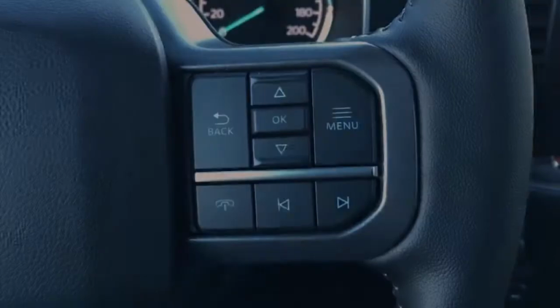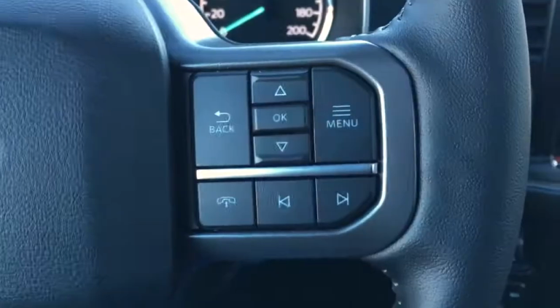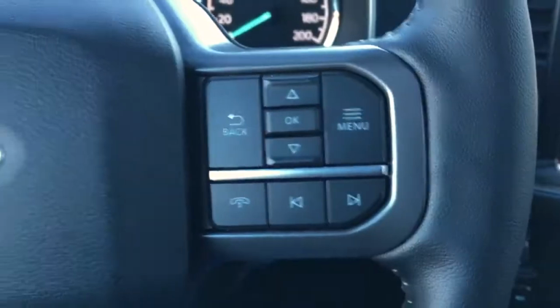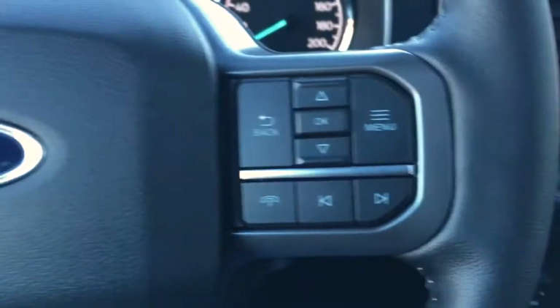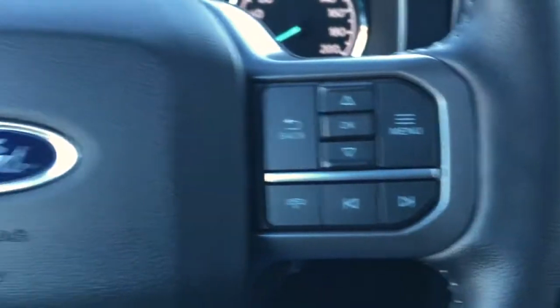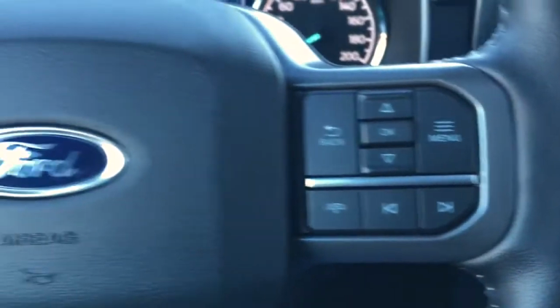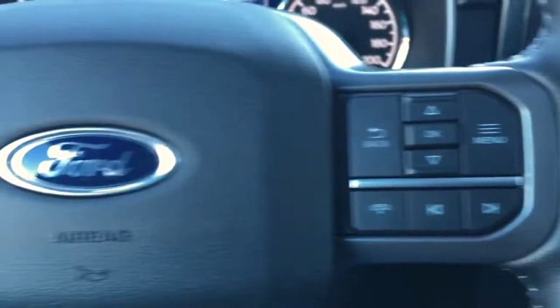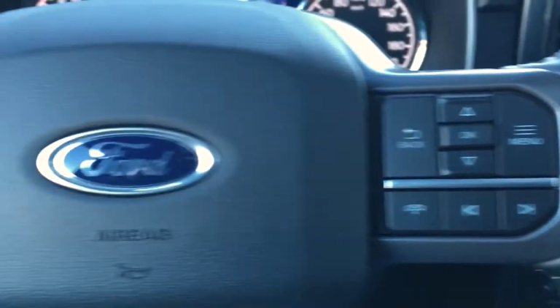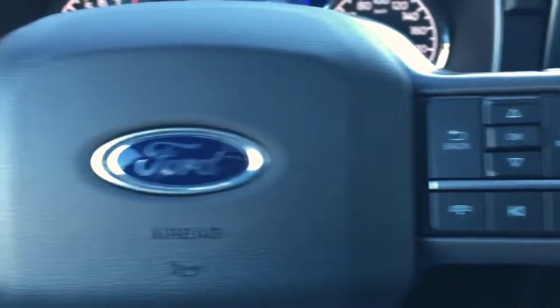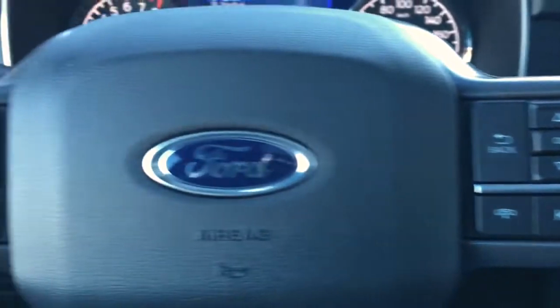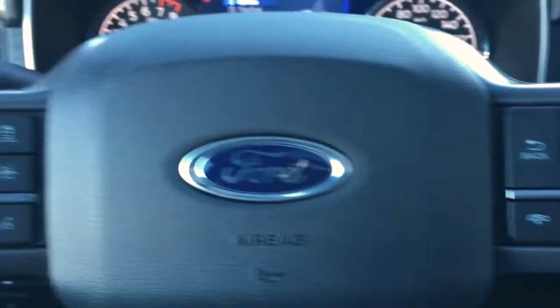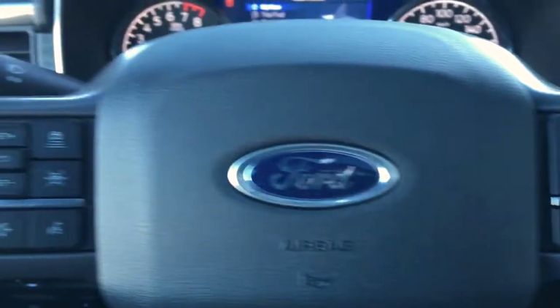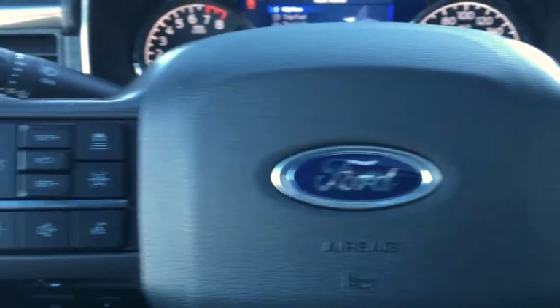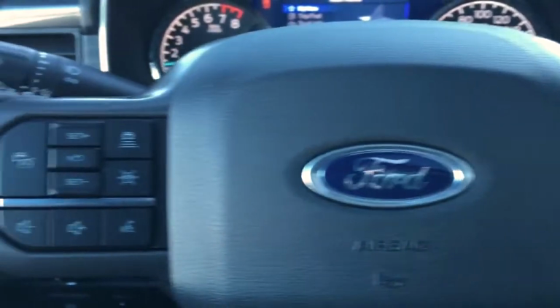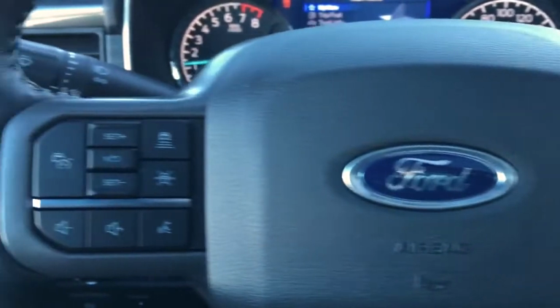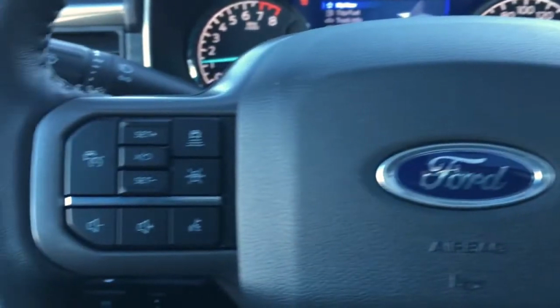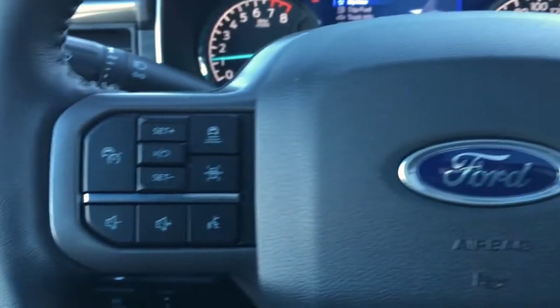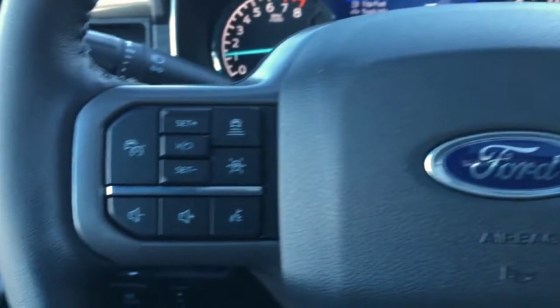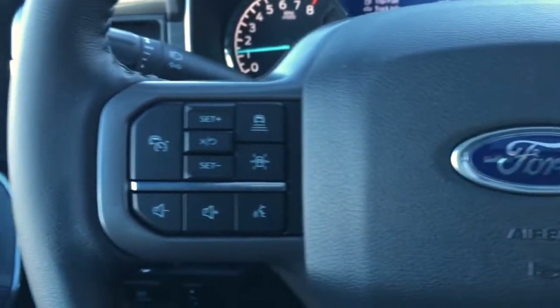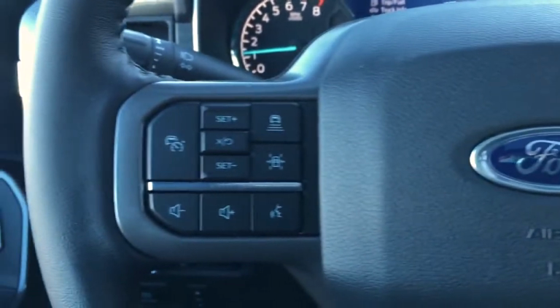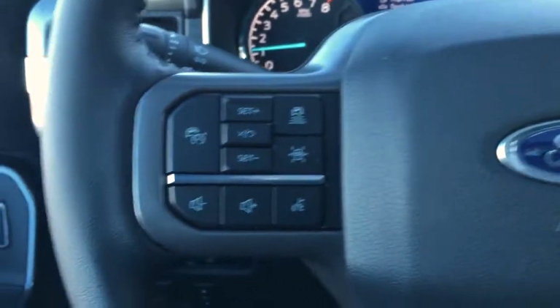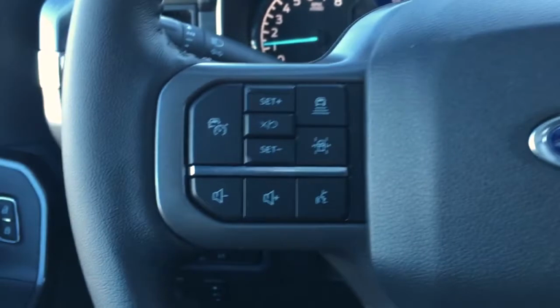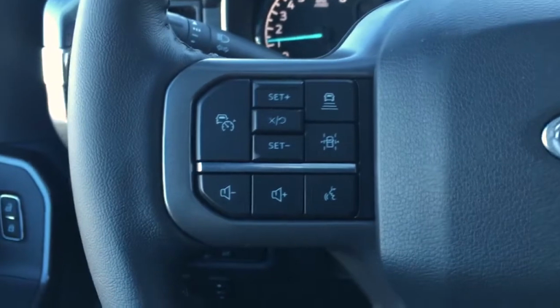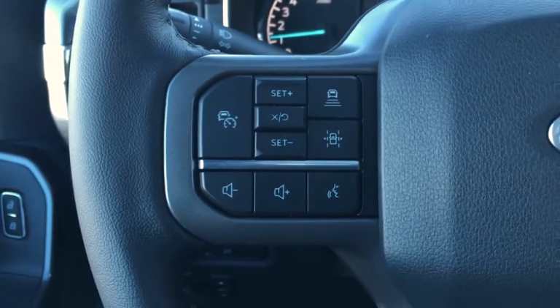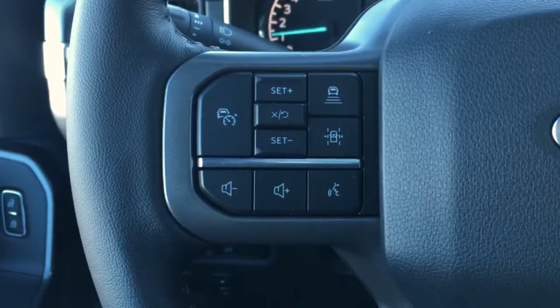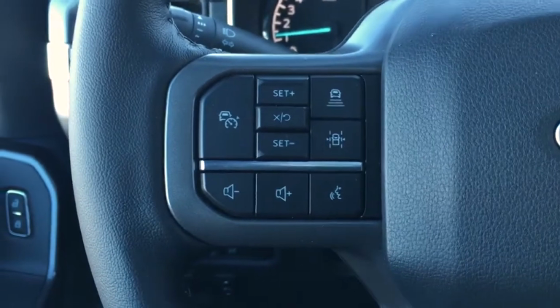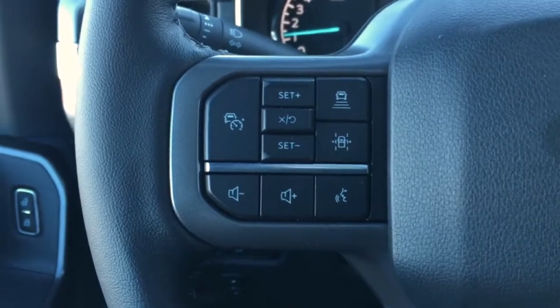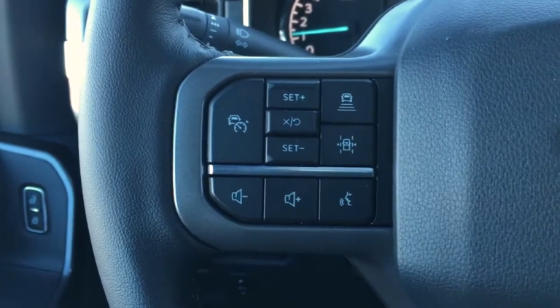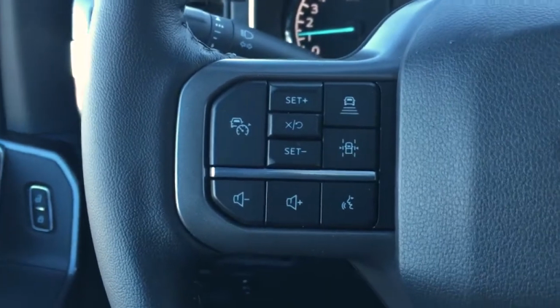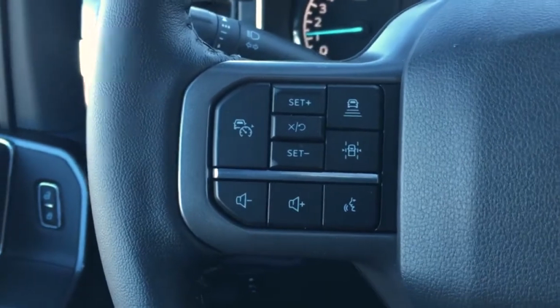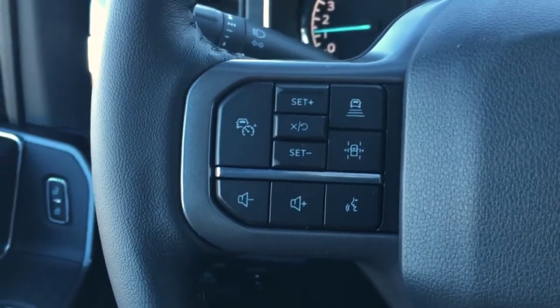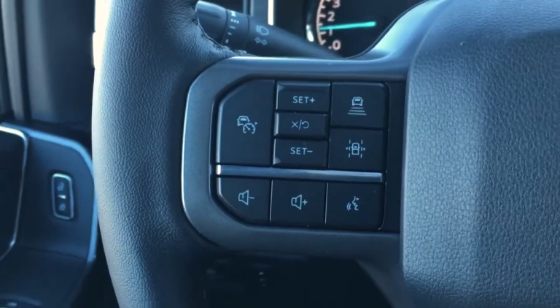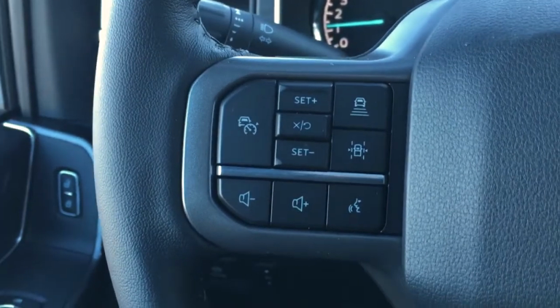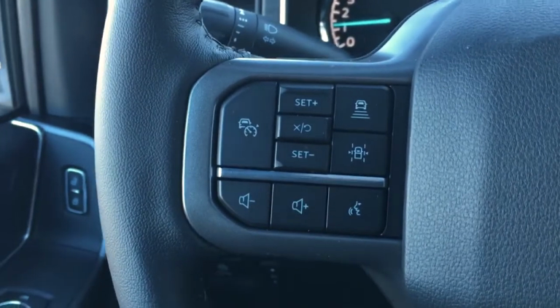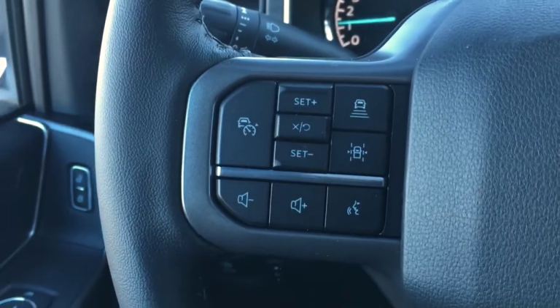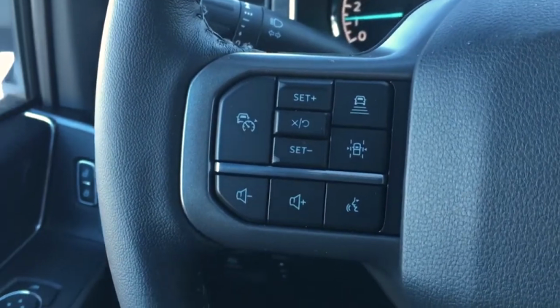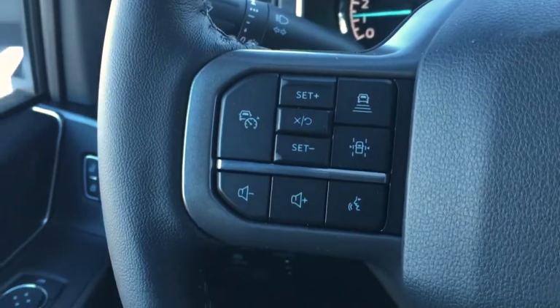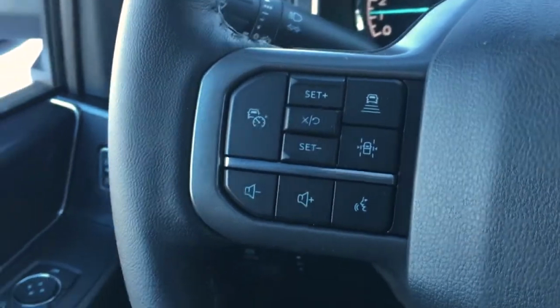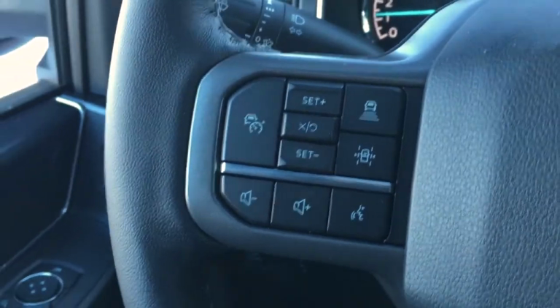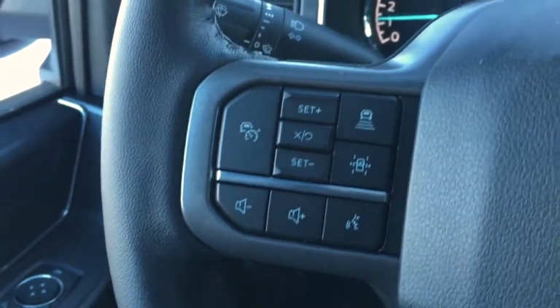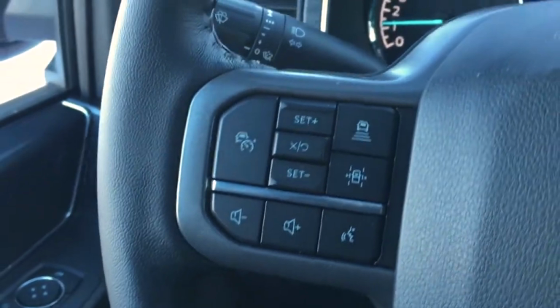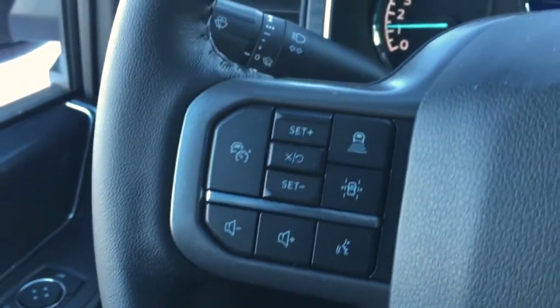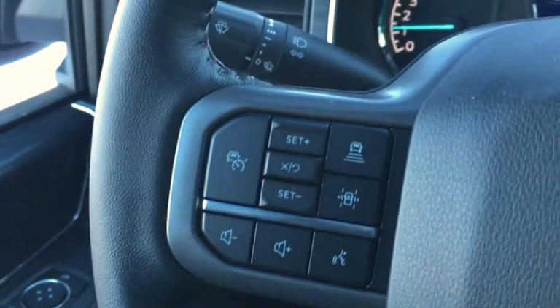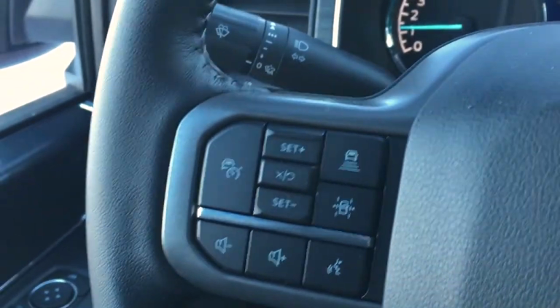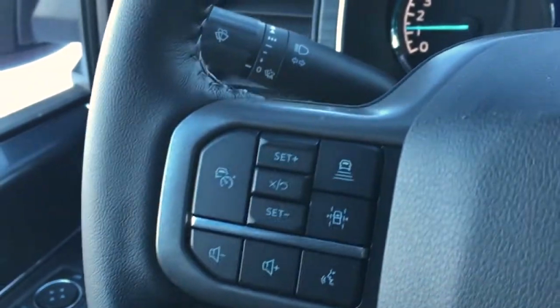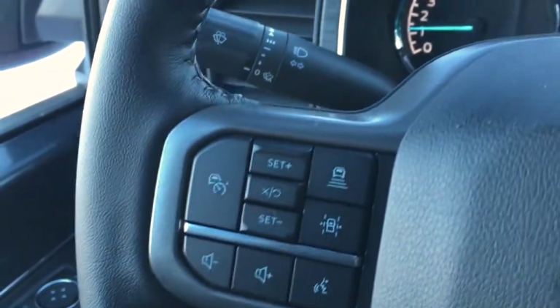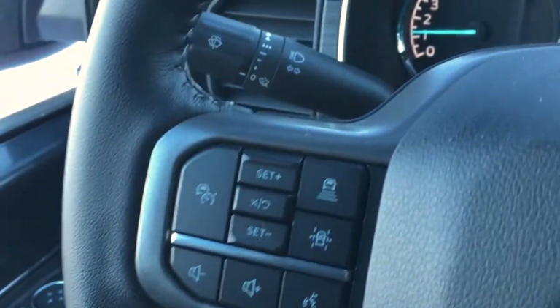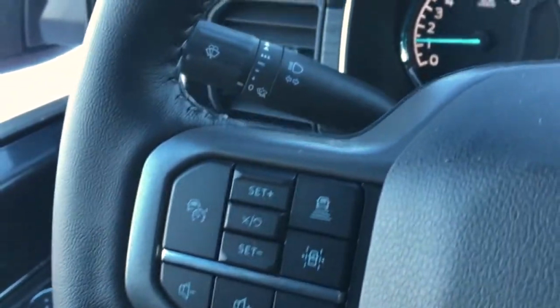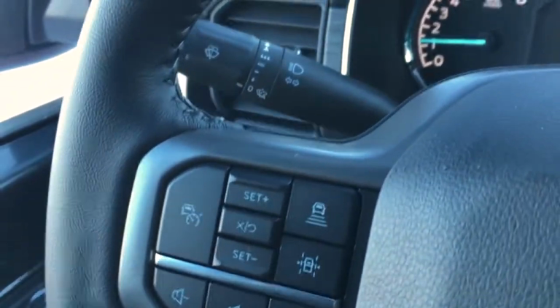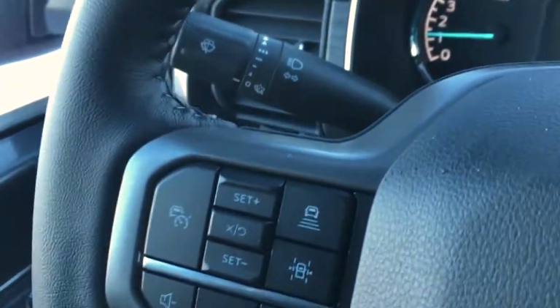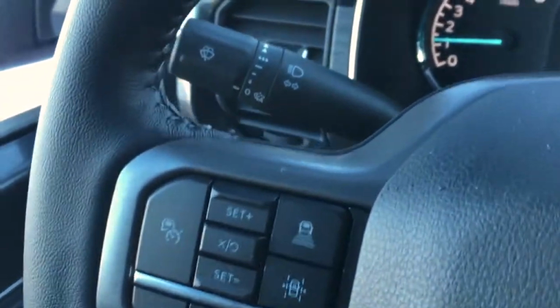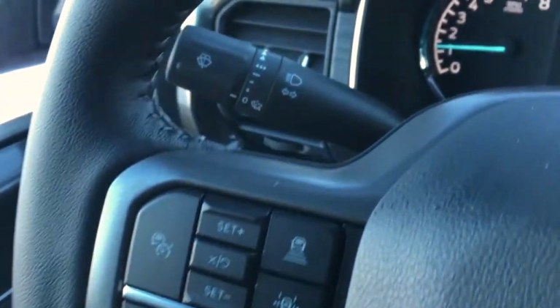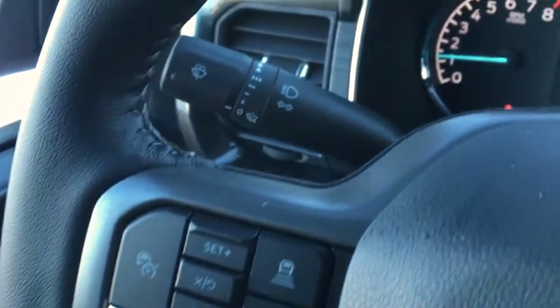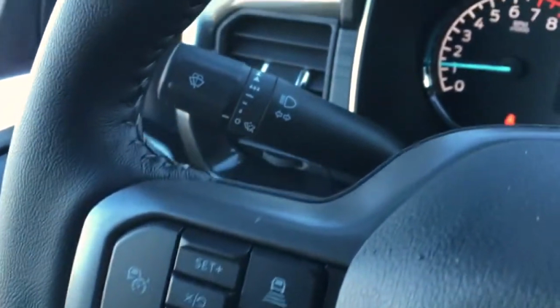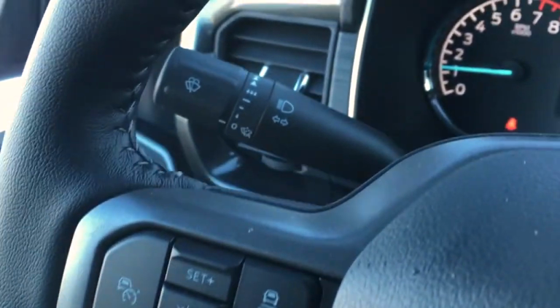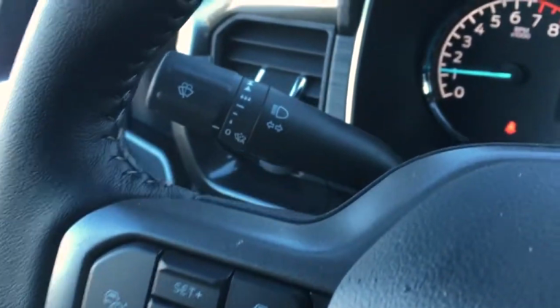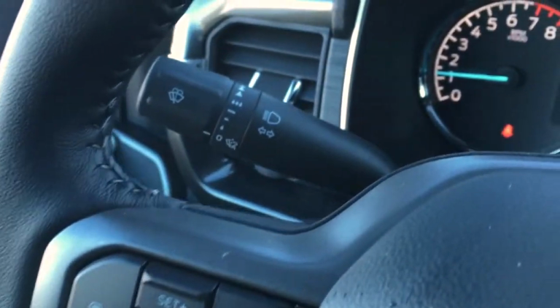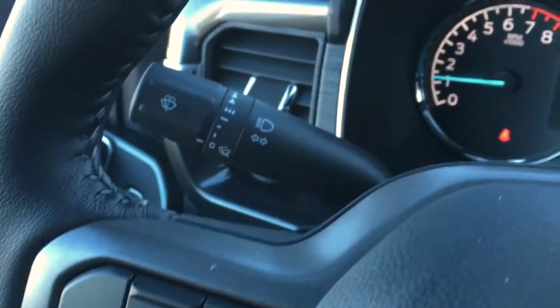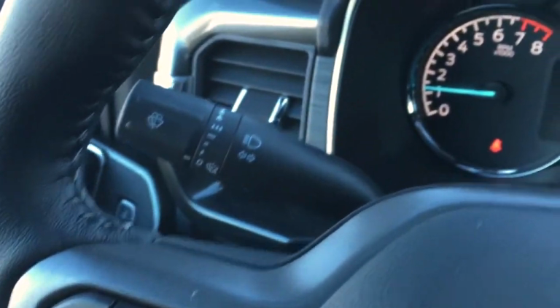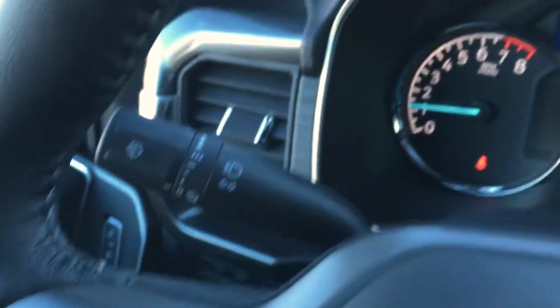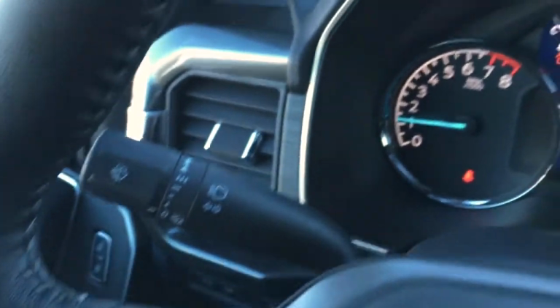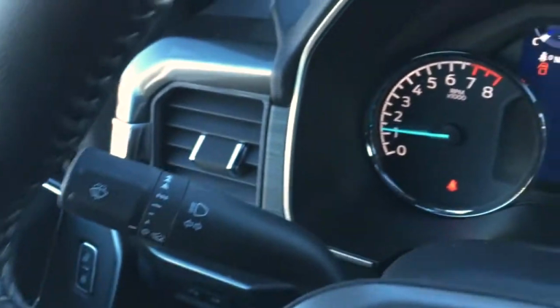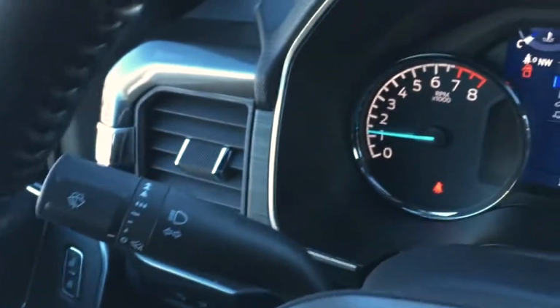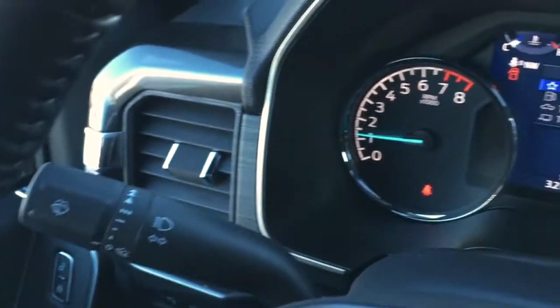In the steering wheel, we have media controls, phone, voice command, and audio controls. It does have a lane keeping system as well as adaptive cruise control.